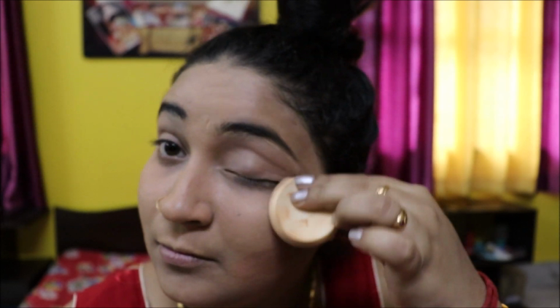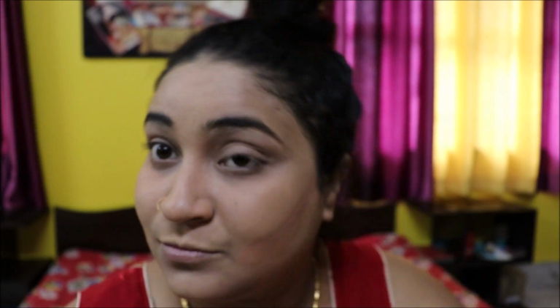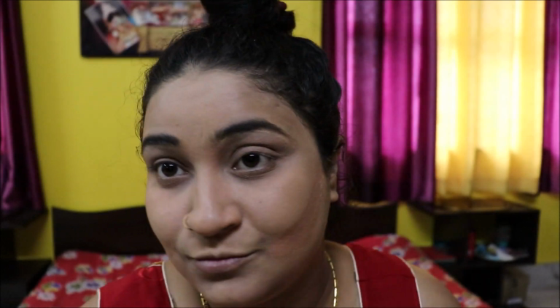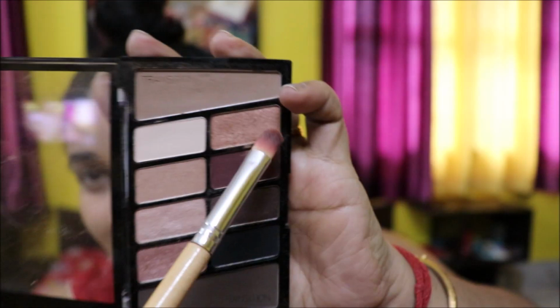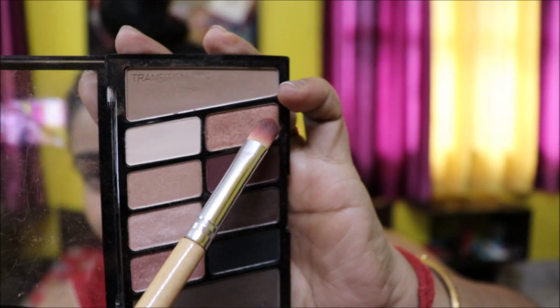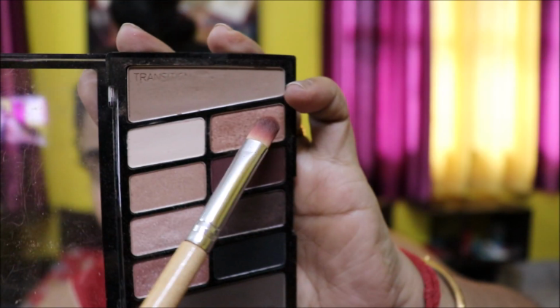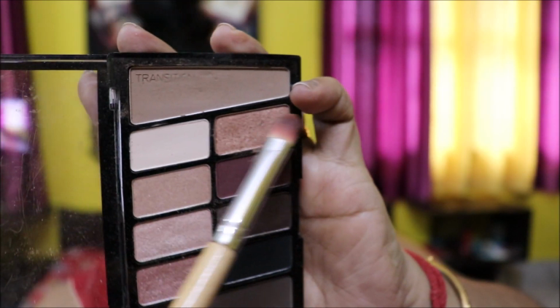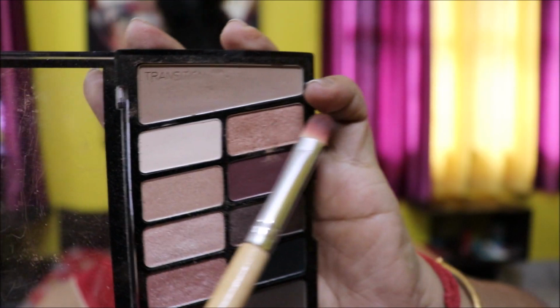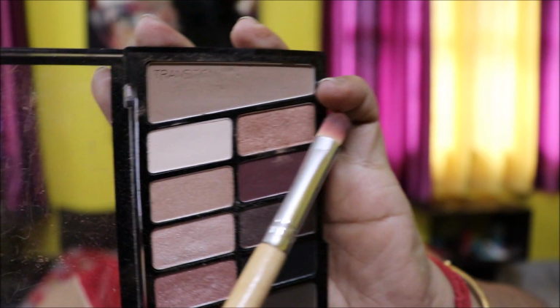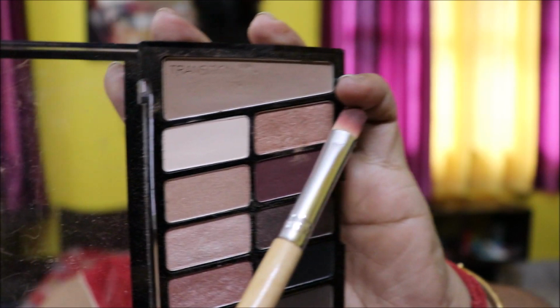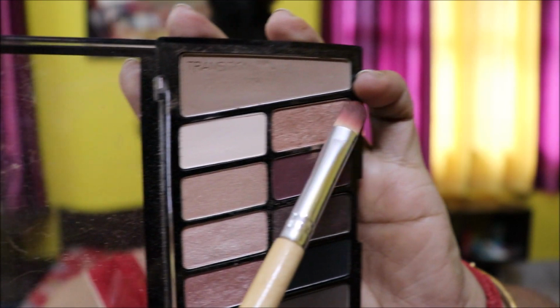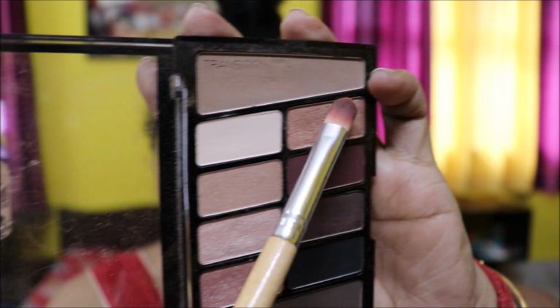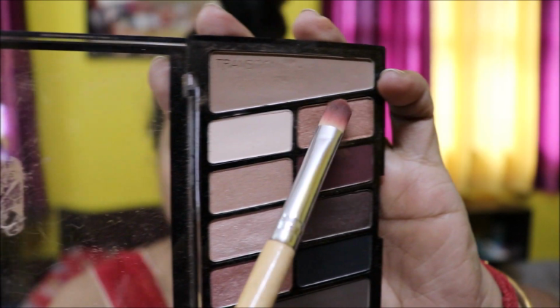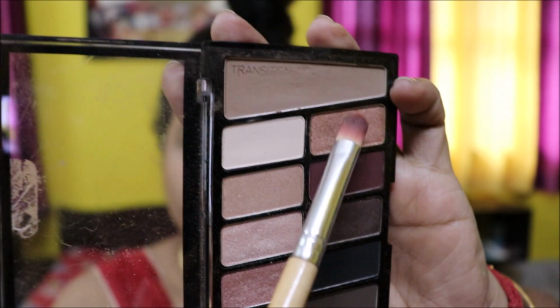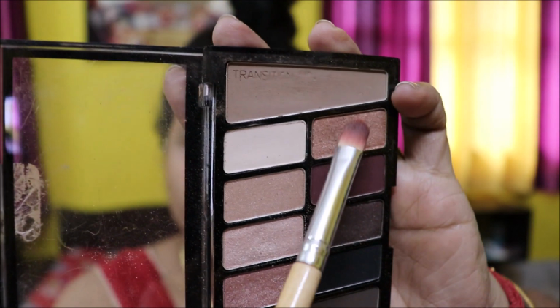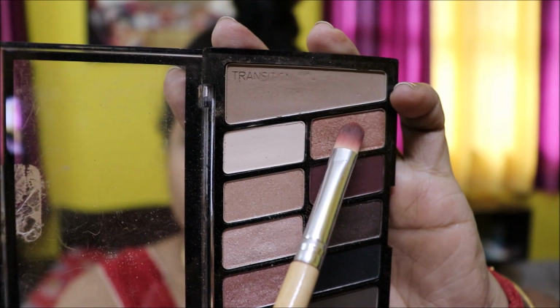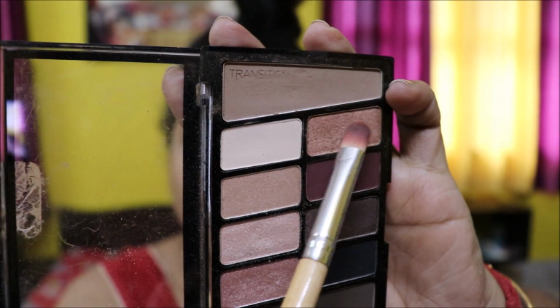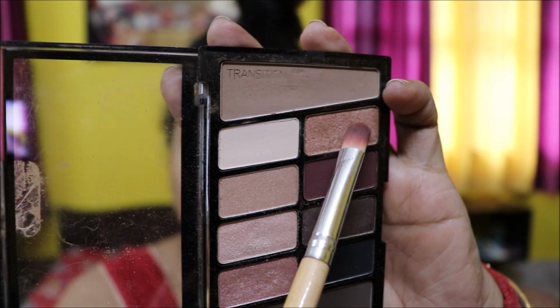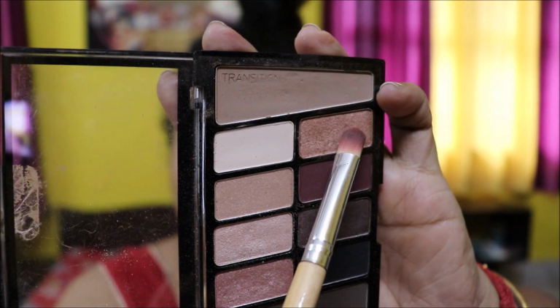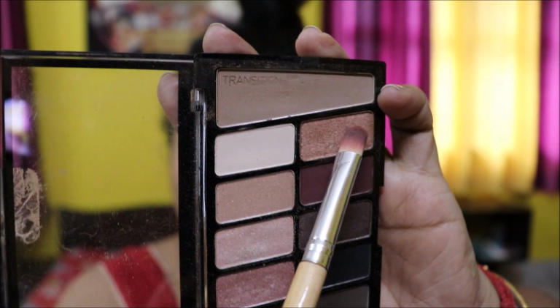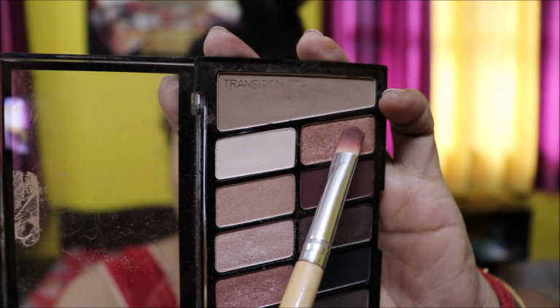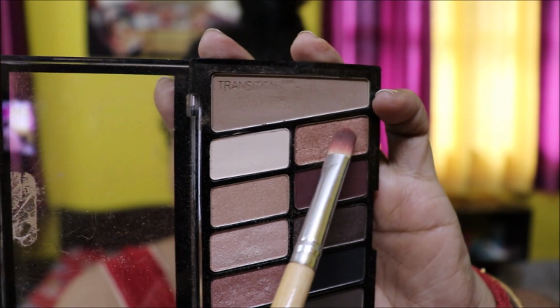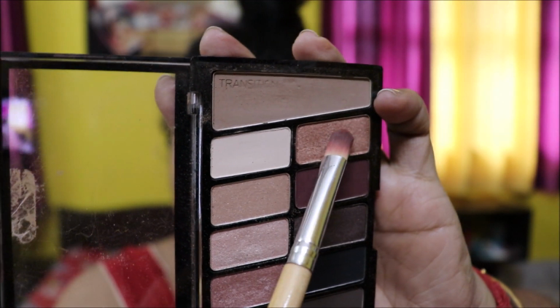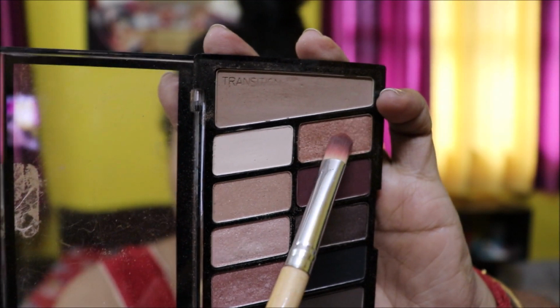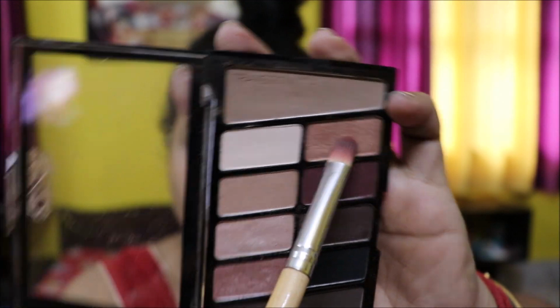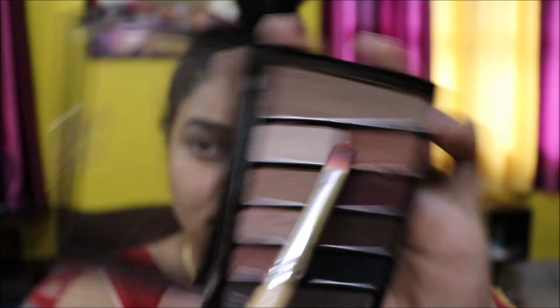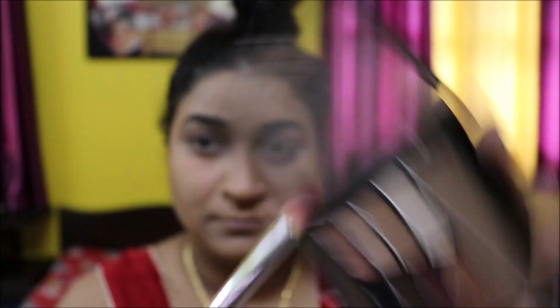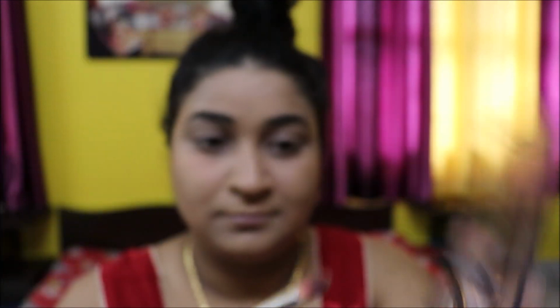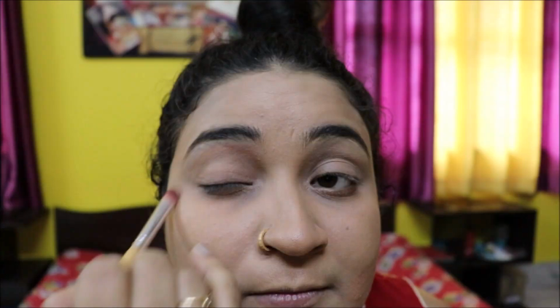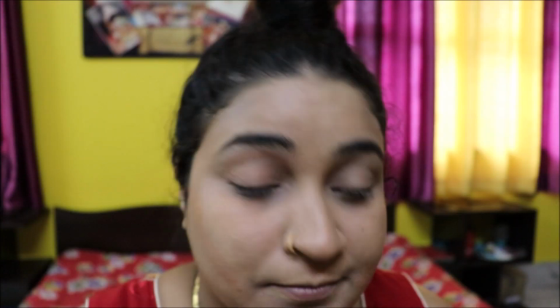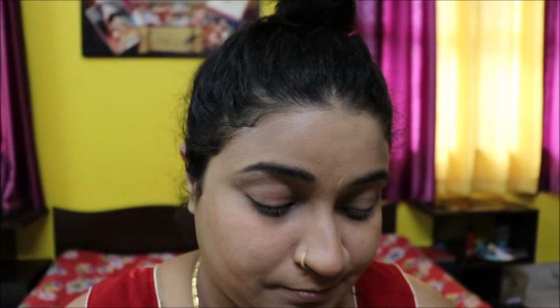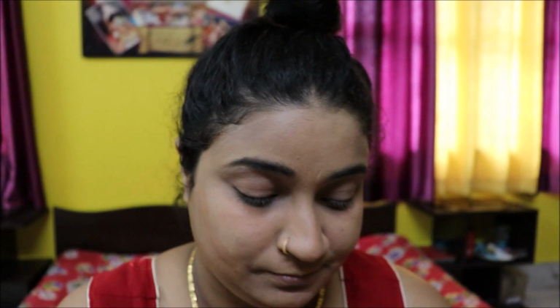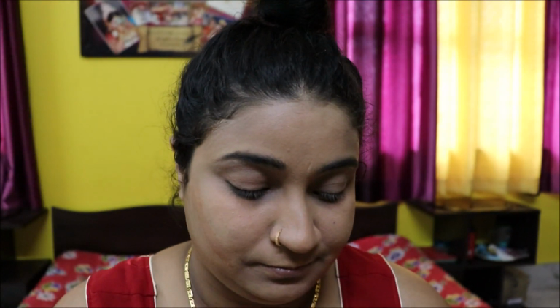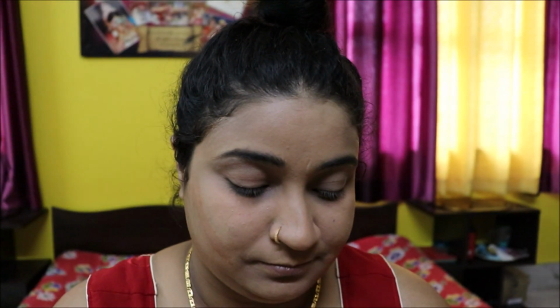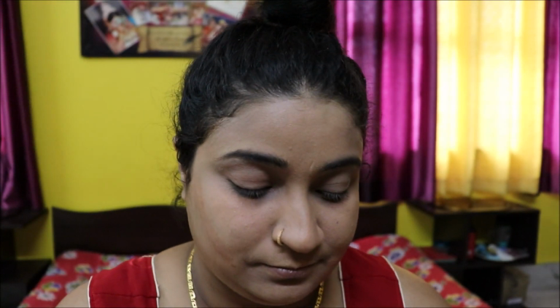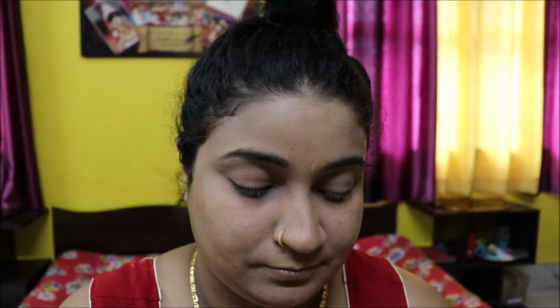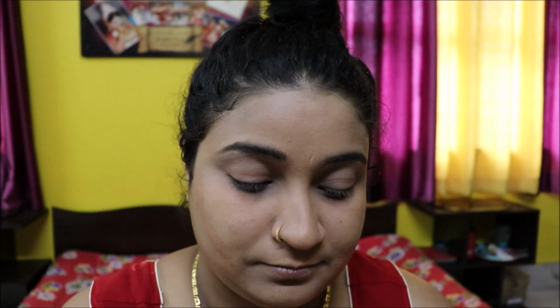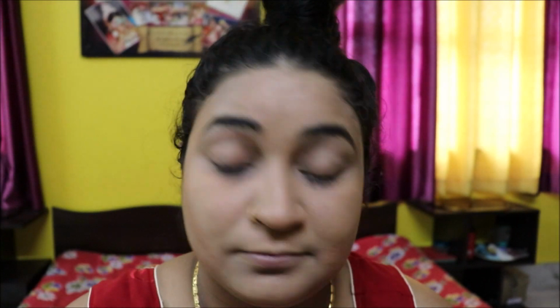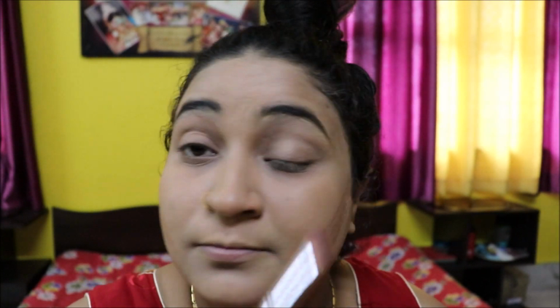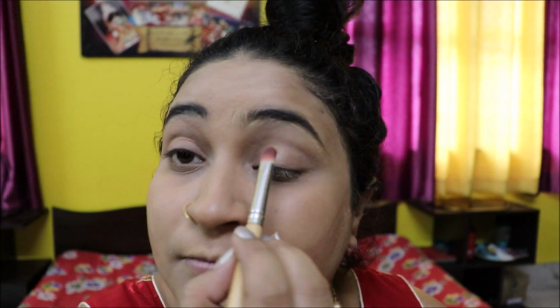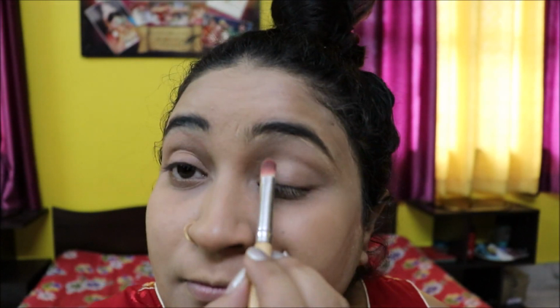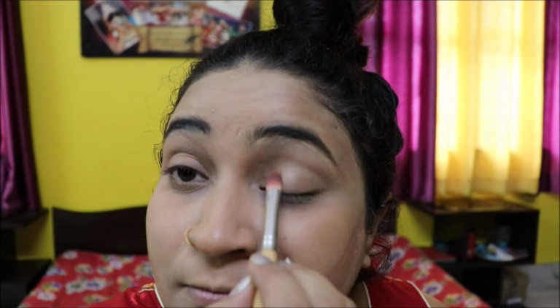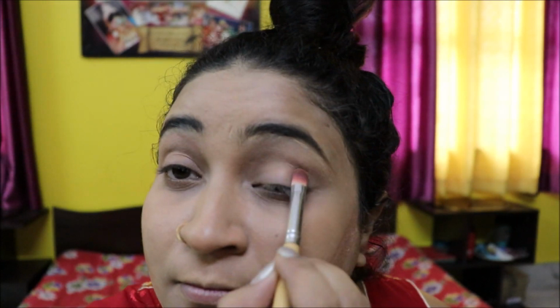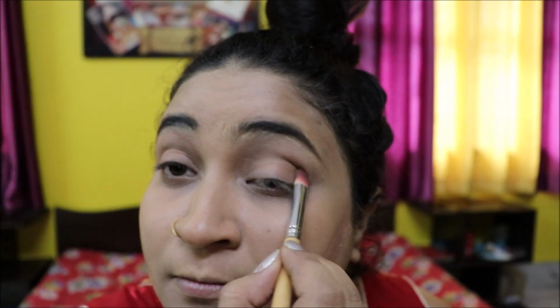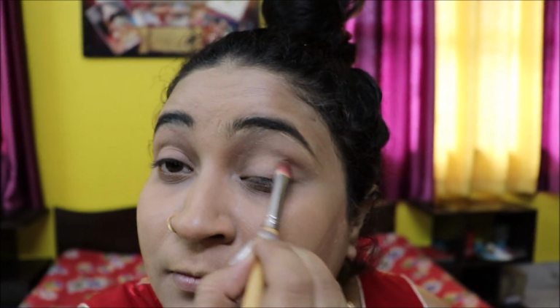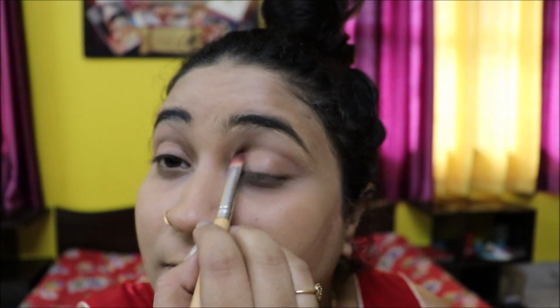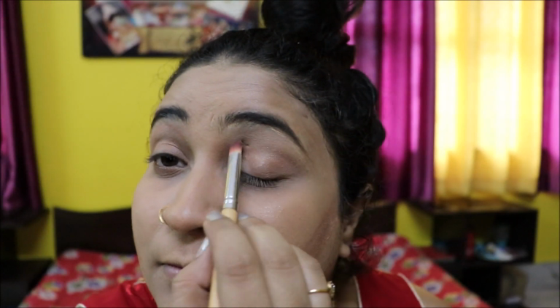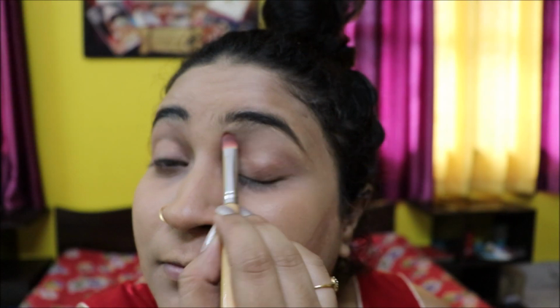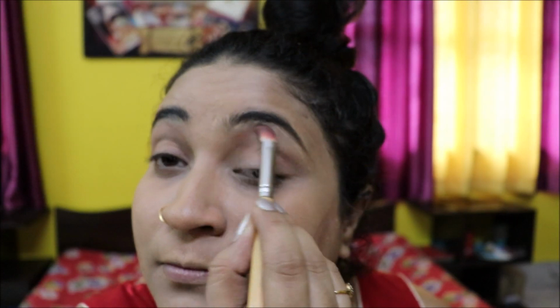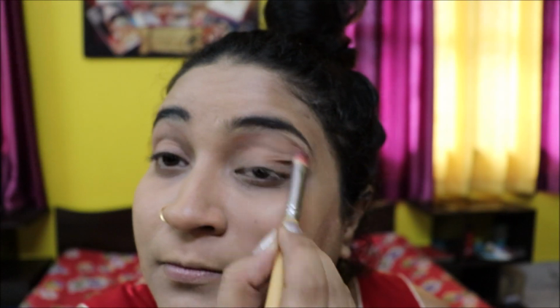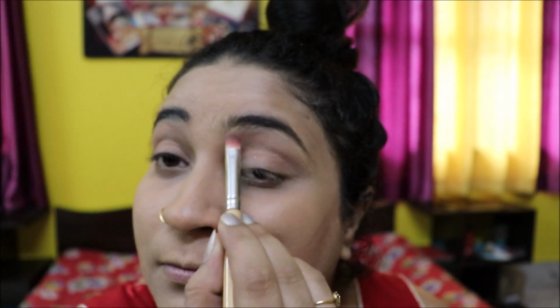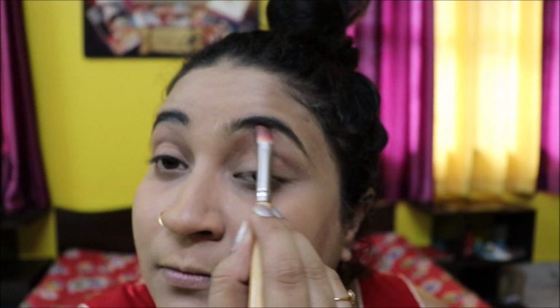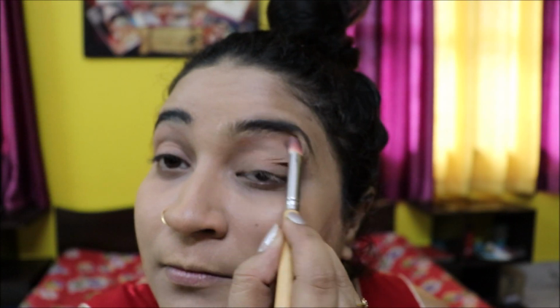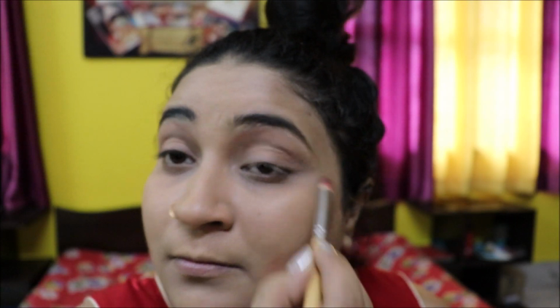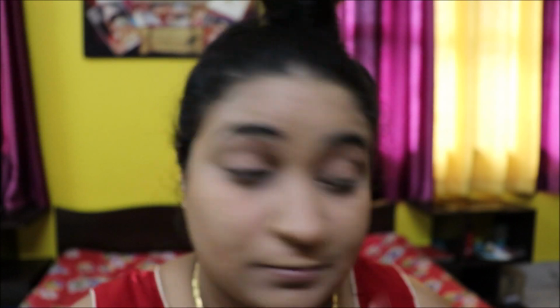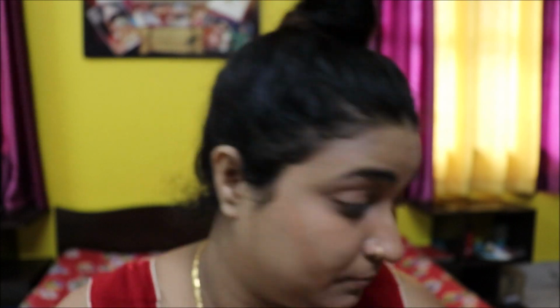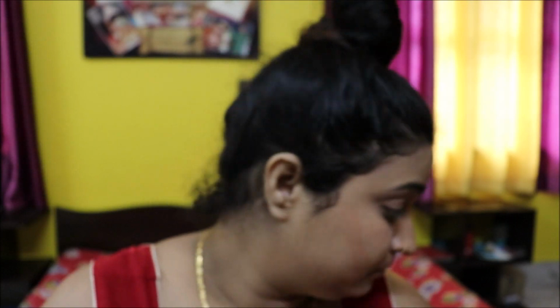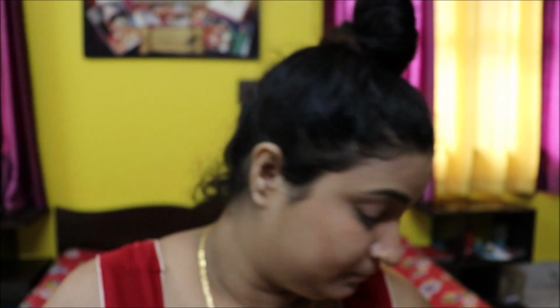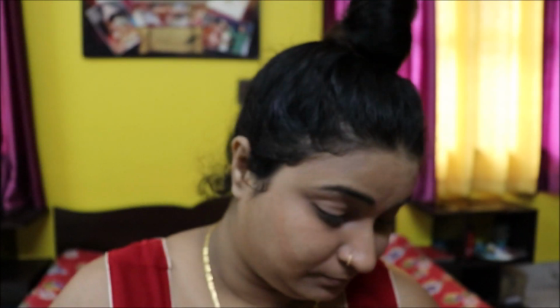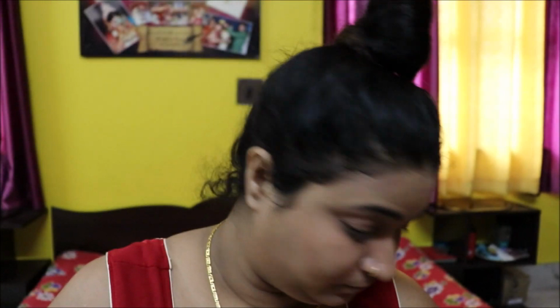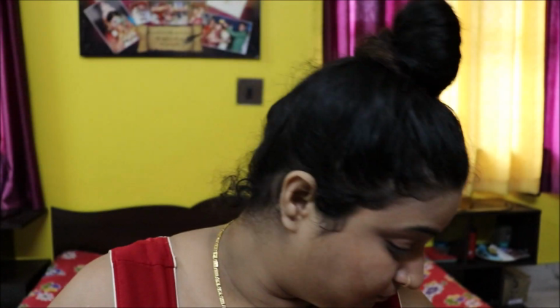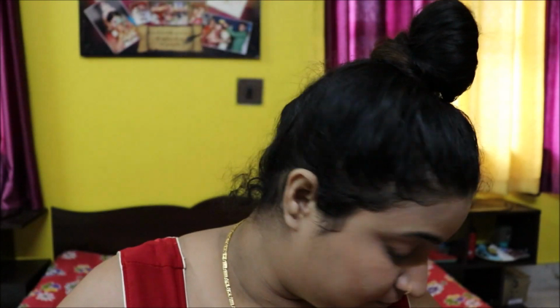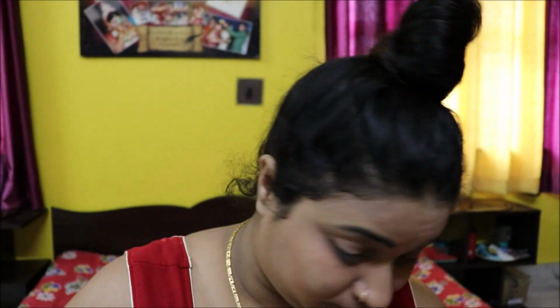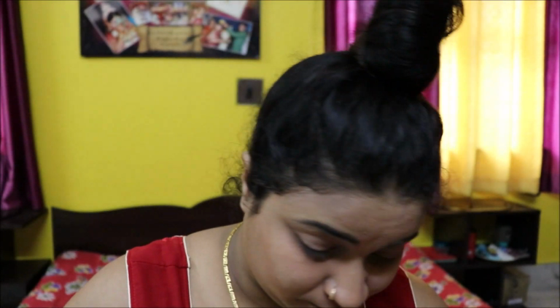Using this peachy shade to create my transition — the base color of my eyeshadow — applying it all over my eye.